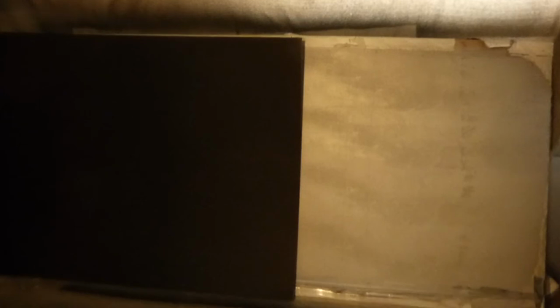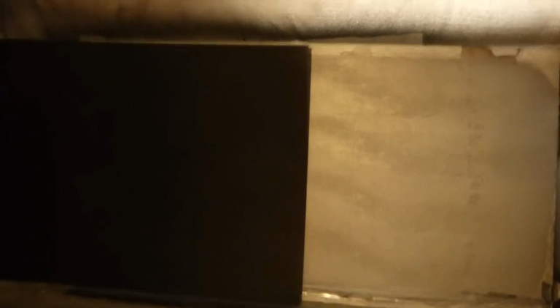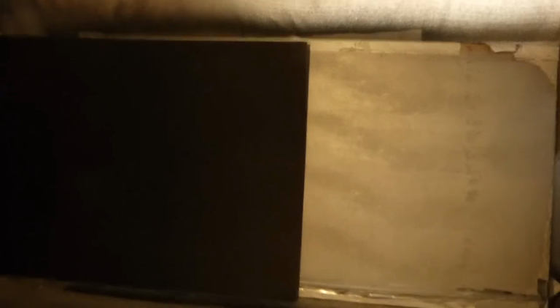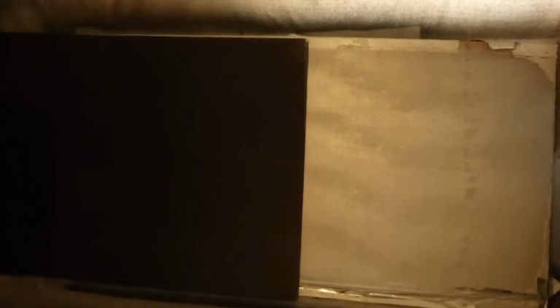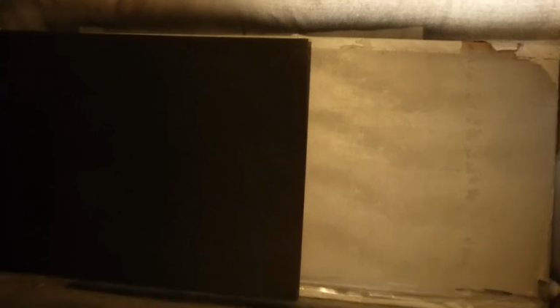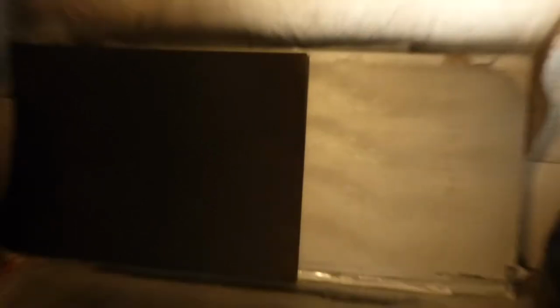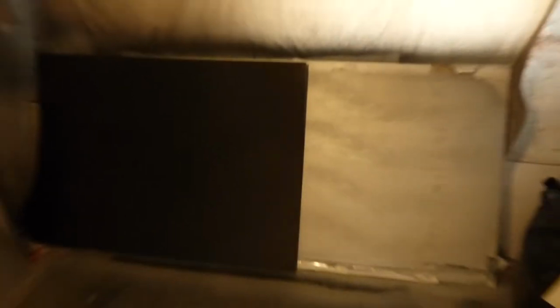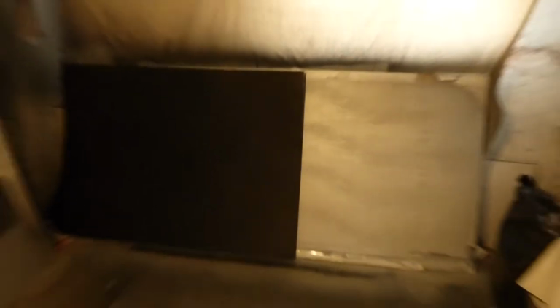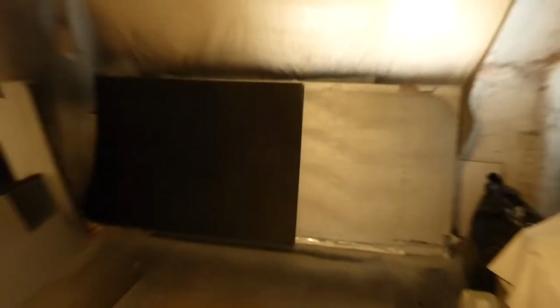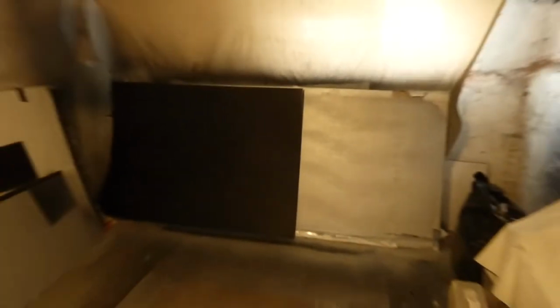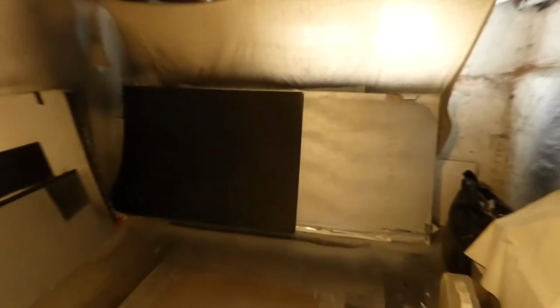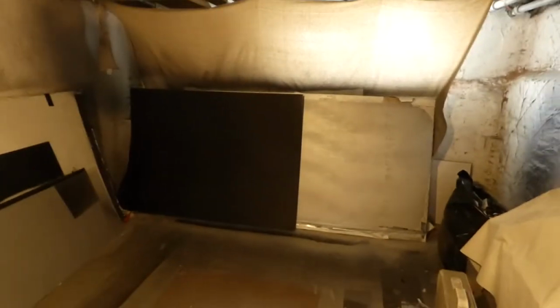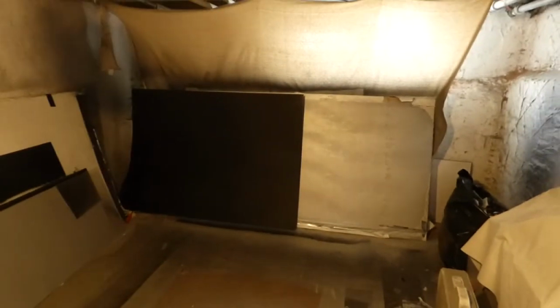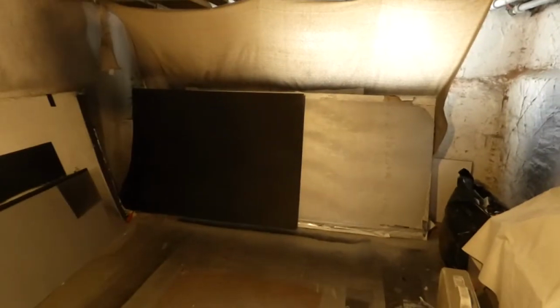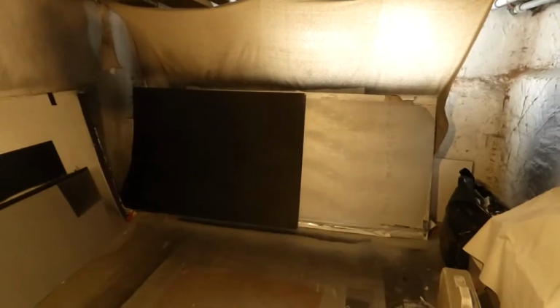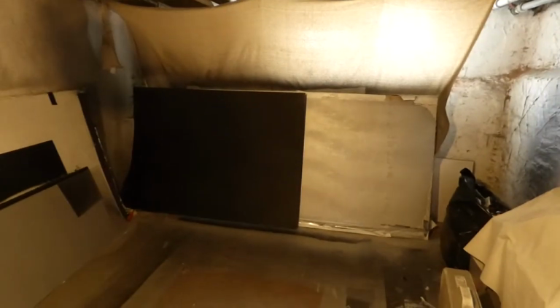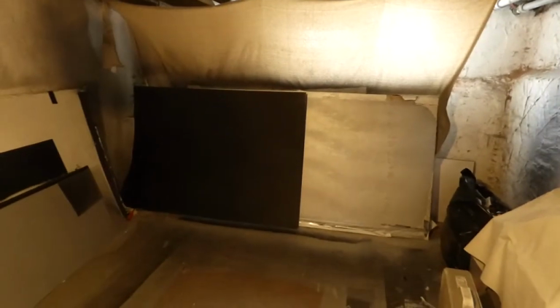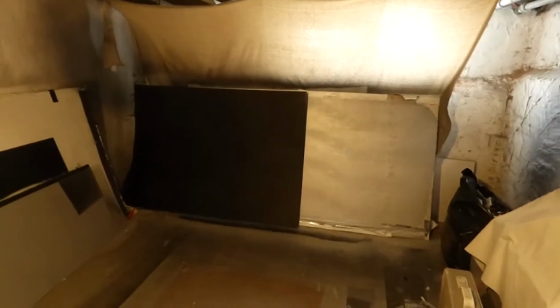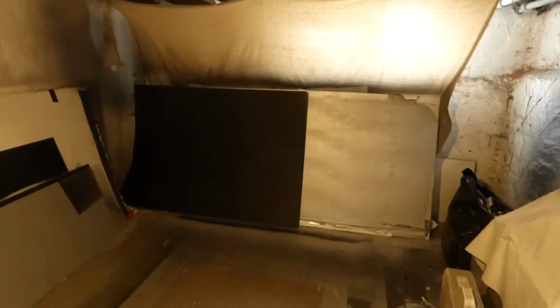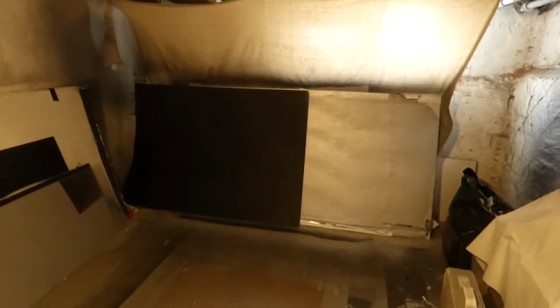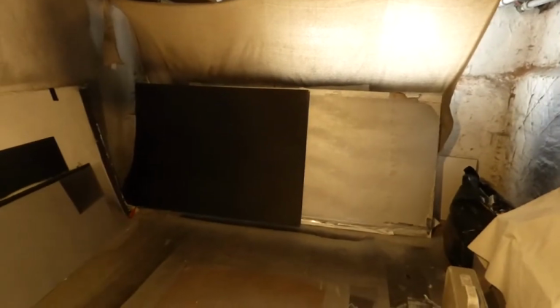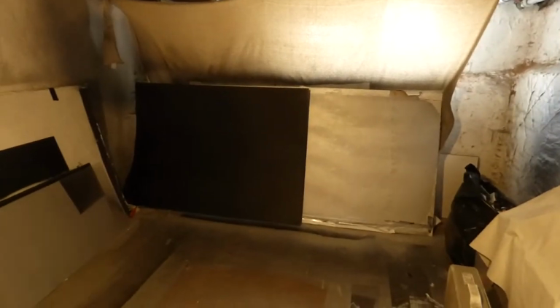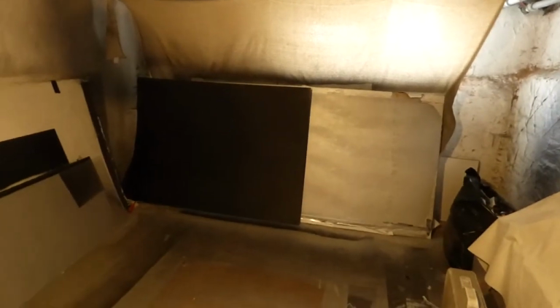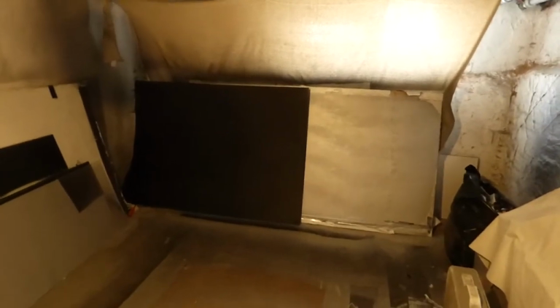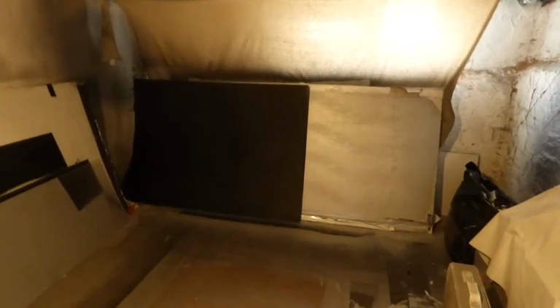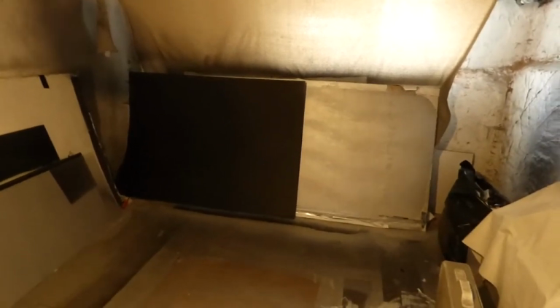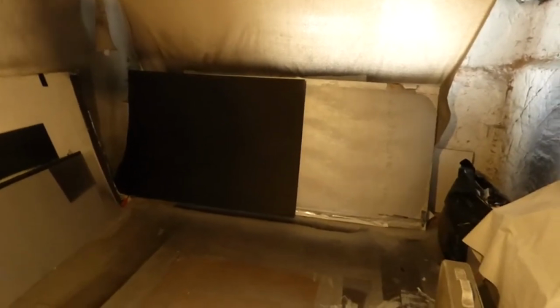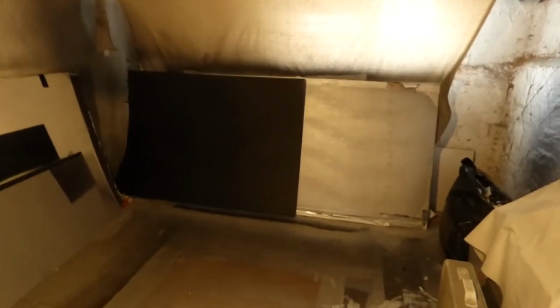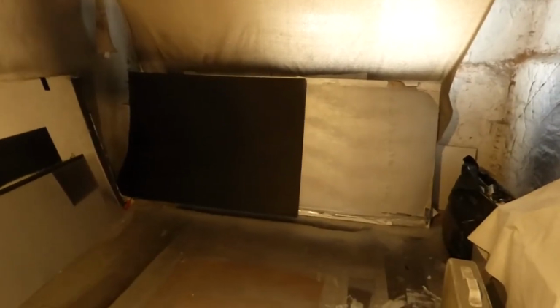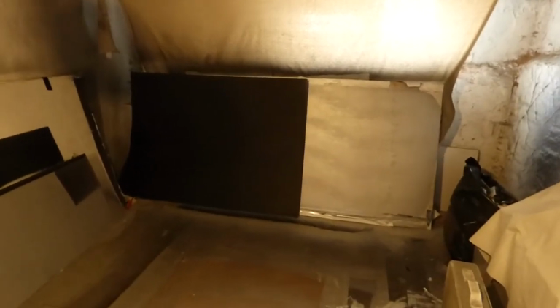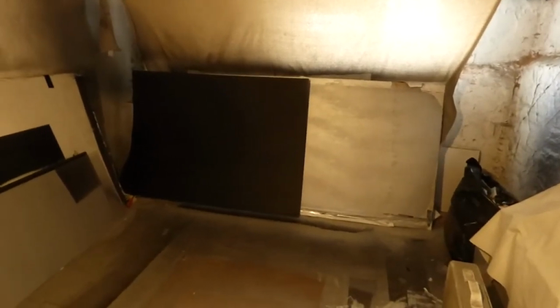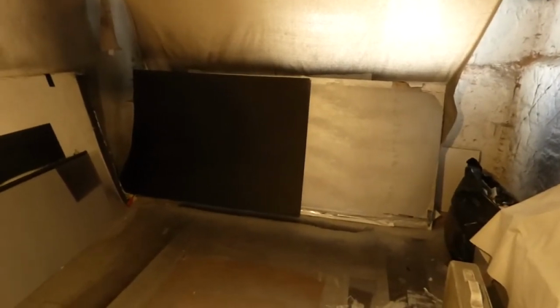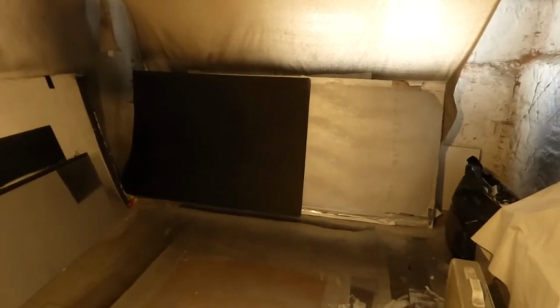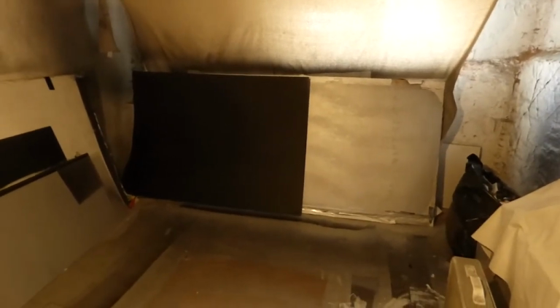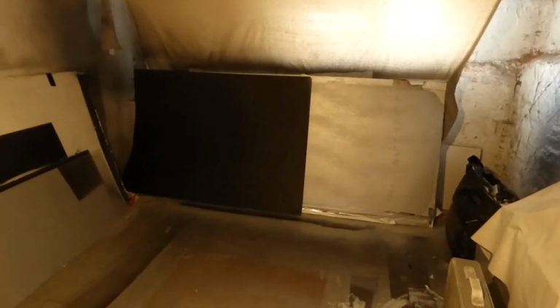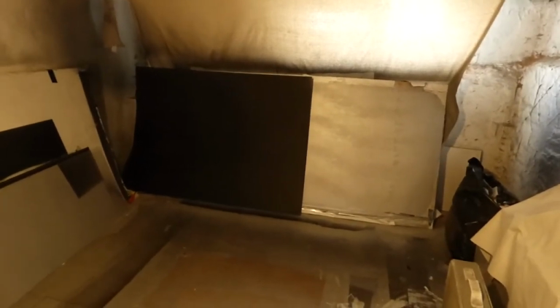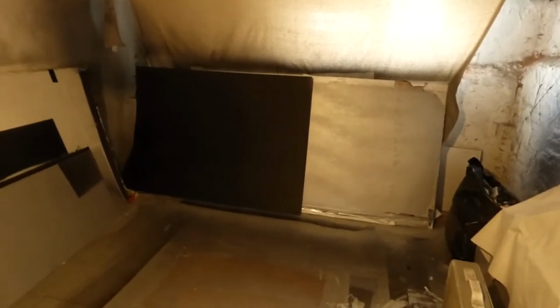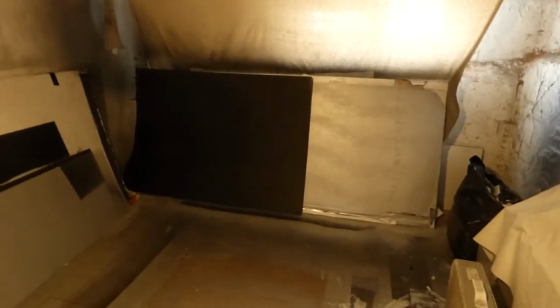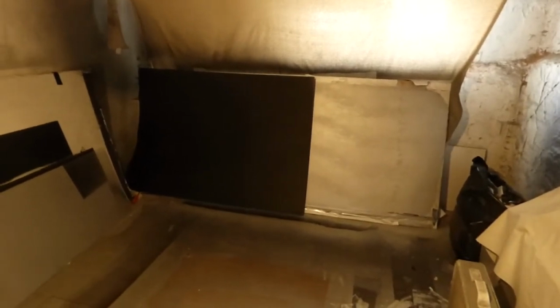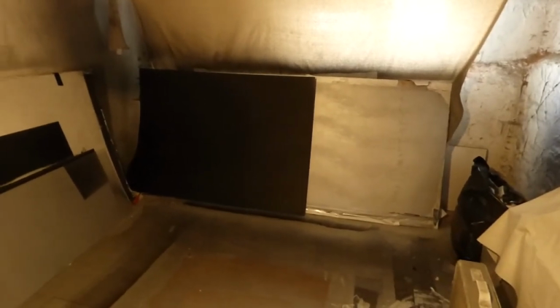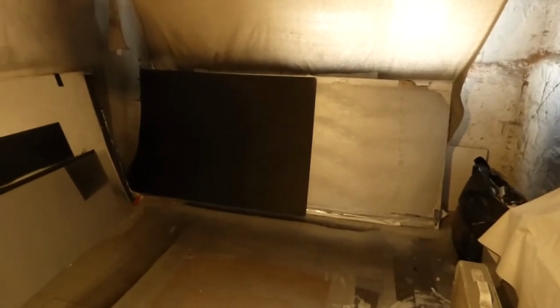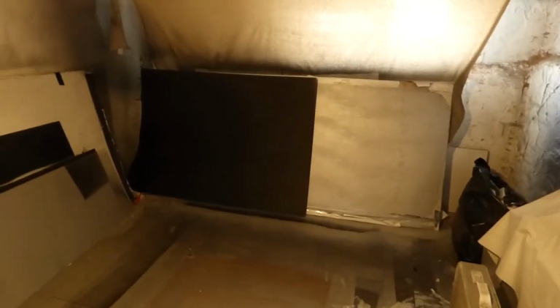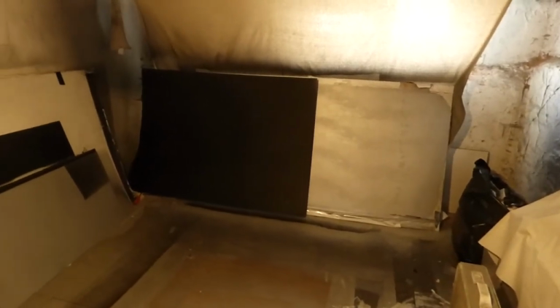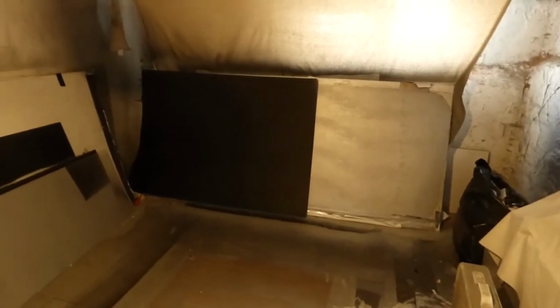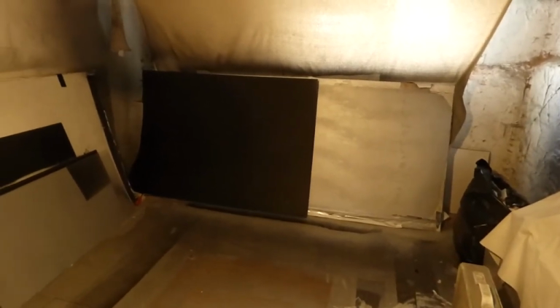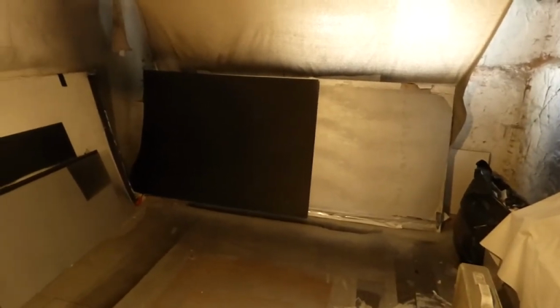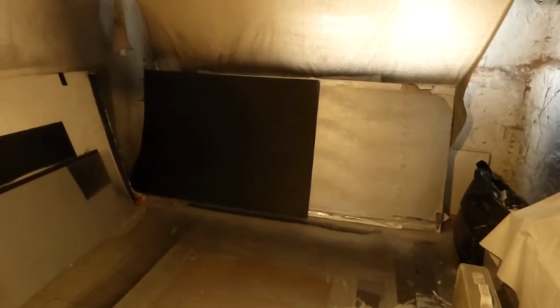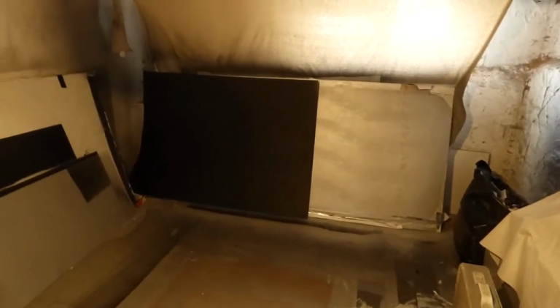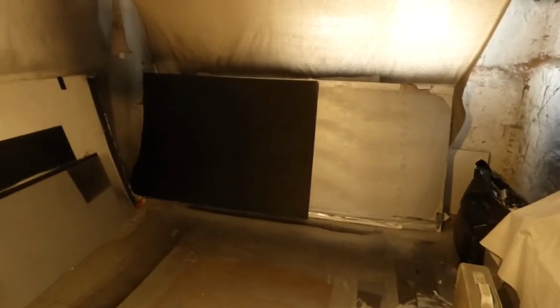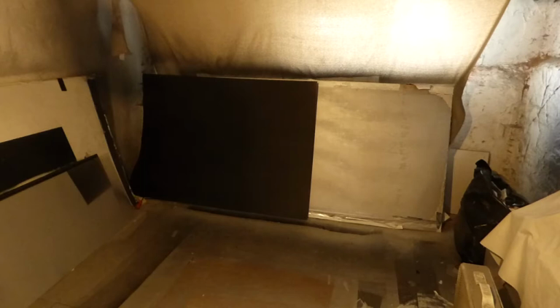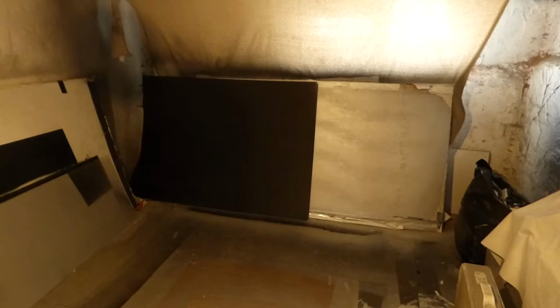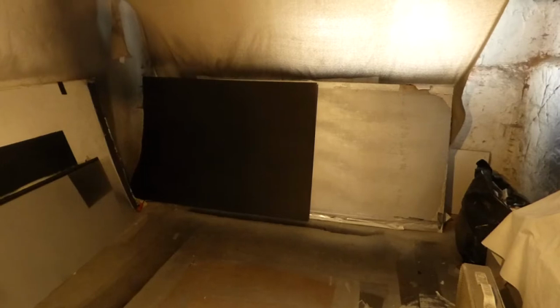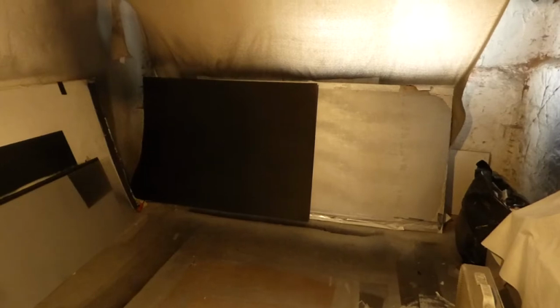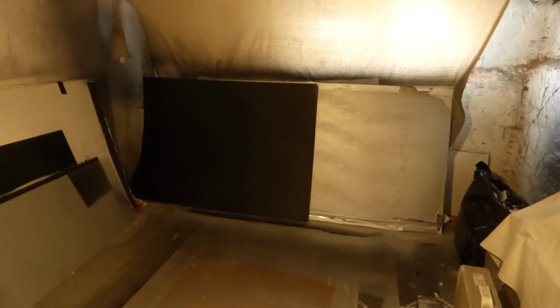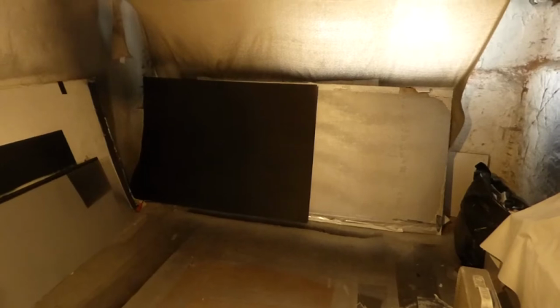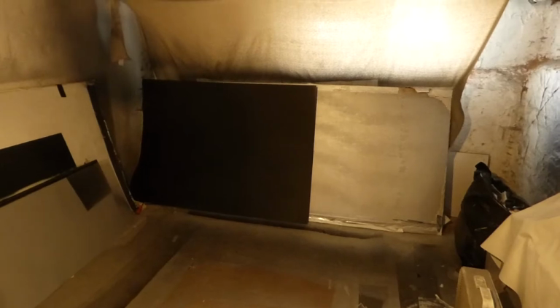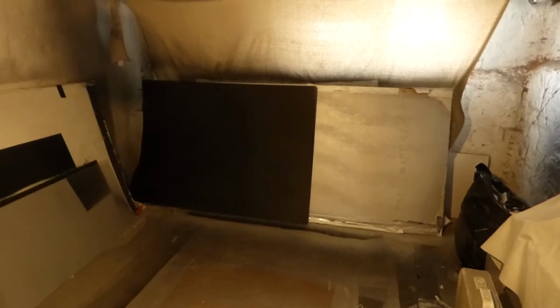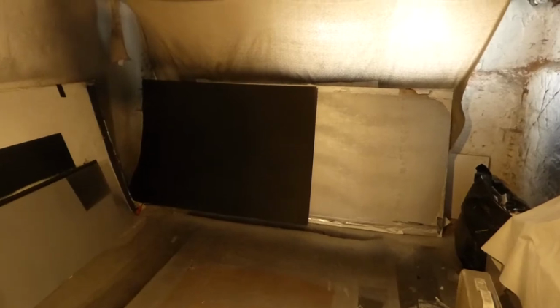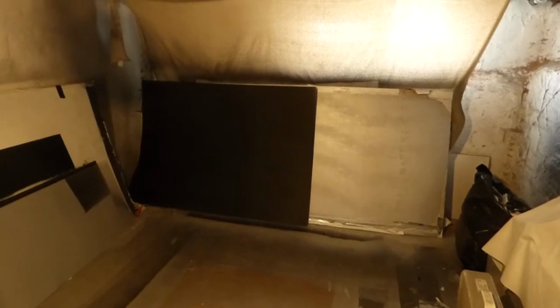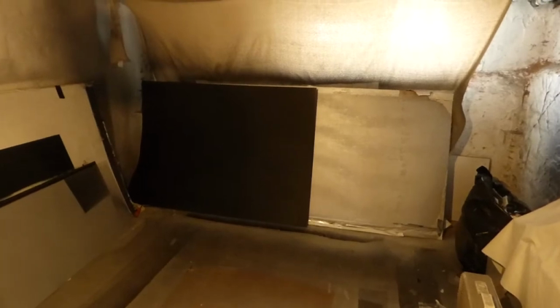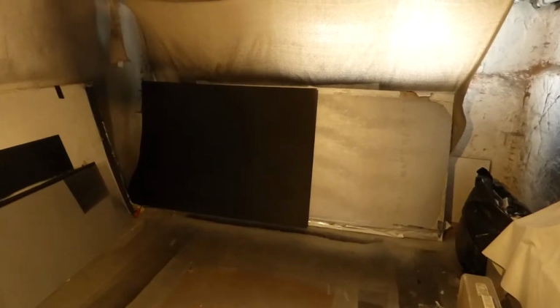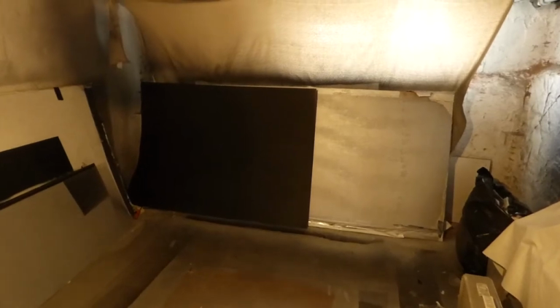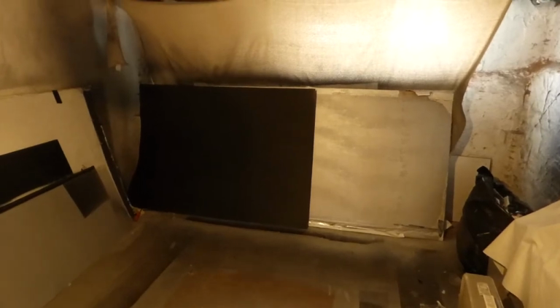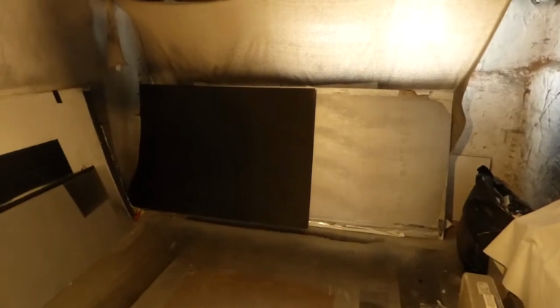Hey, how you guys doing out there? My name is Kenneth Bird. I'm the creator of Crystal H Technology Projection Screens using Smart Technology Gain.